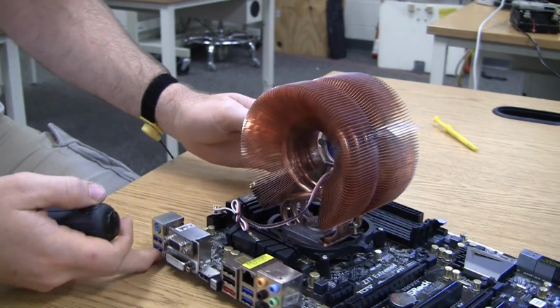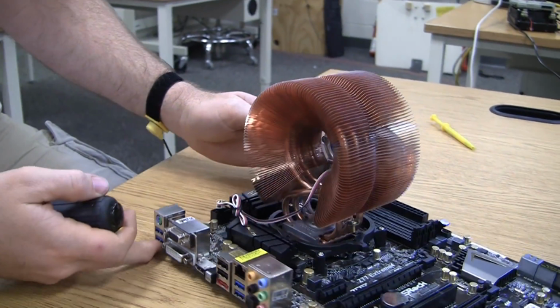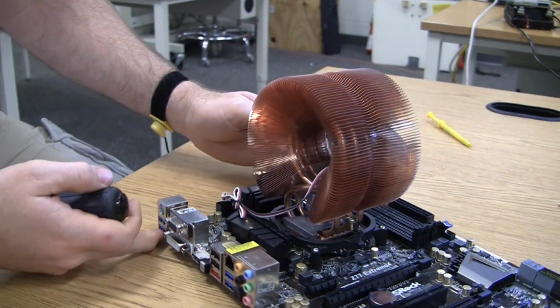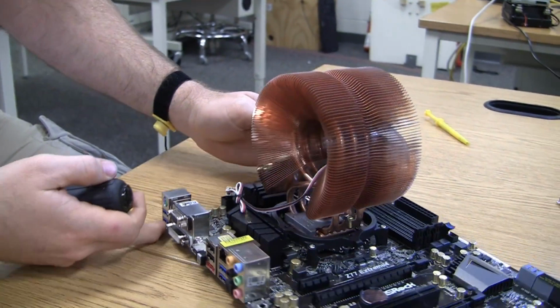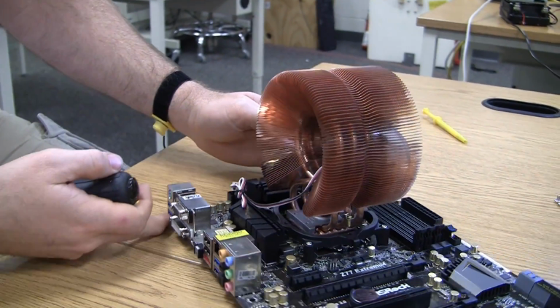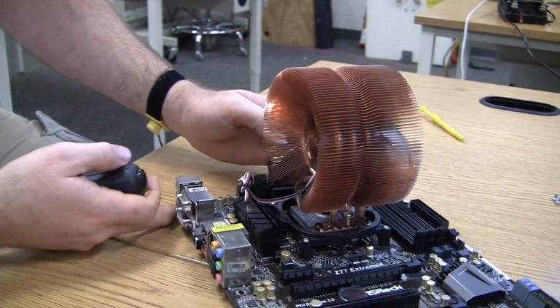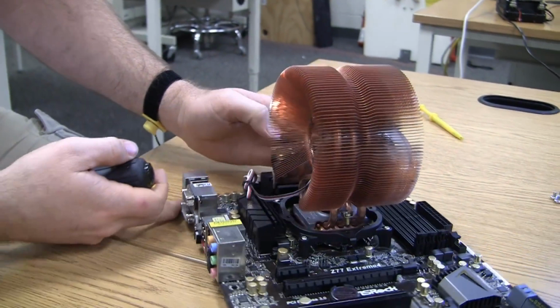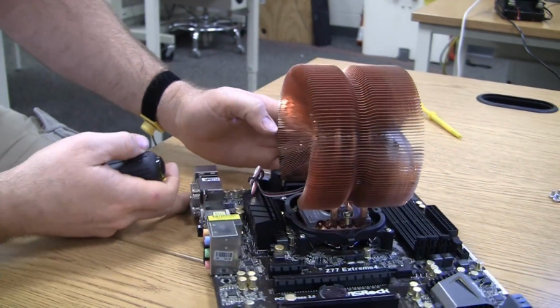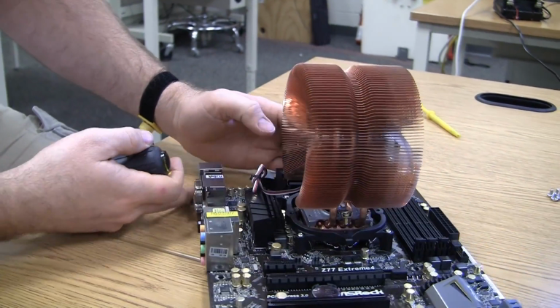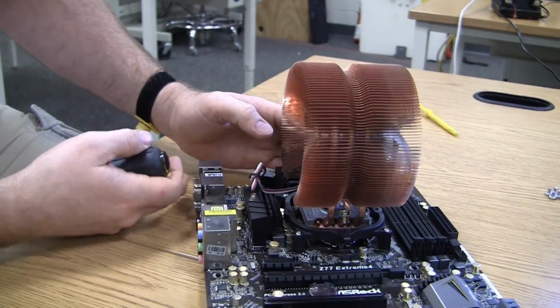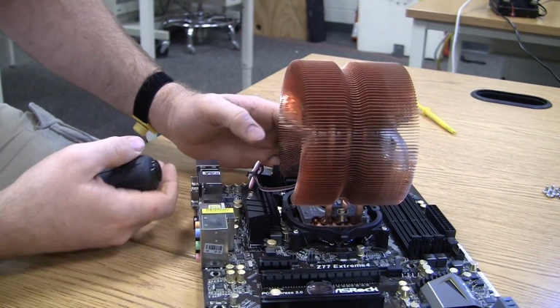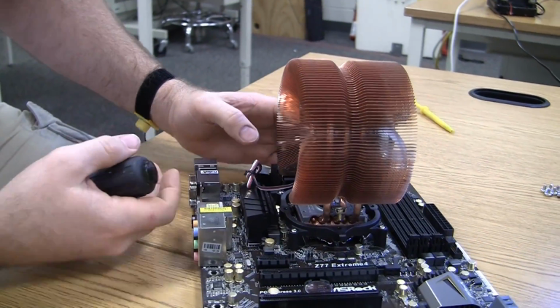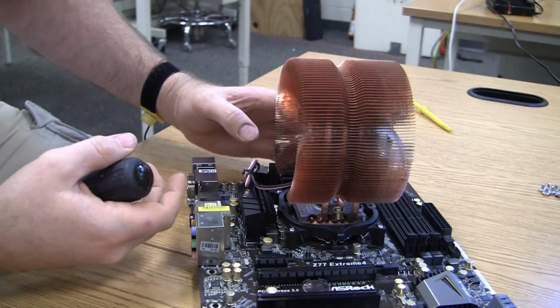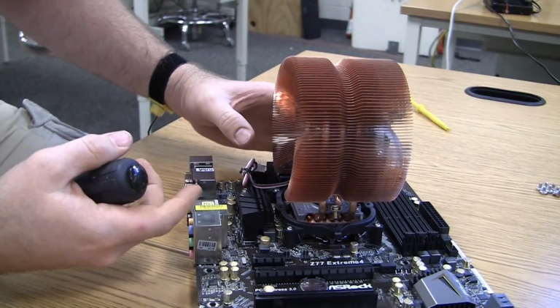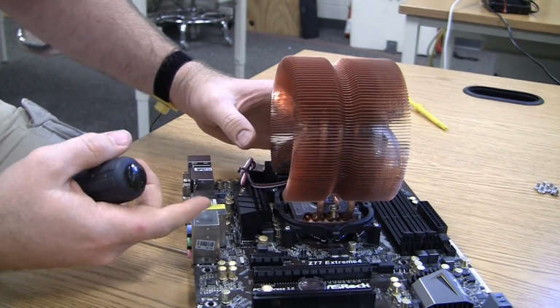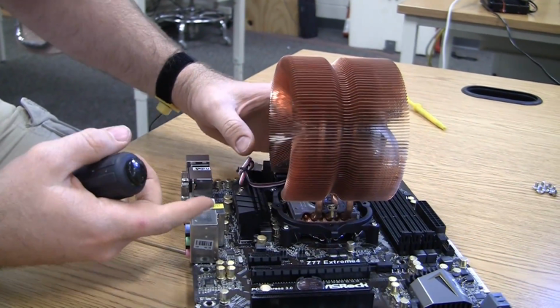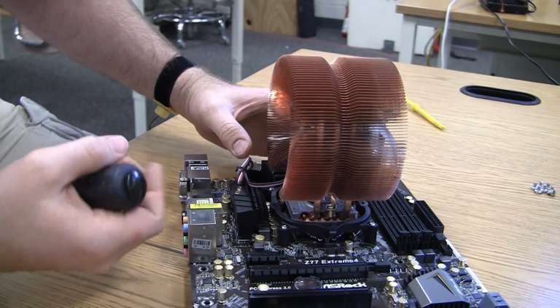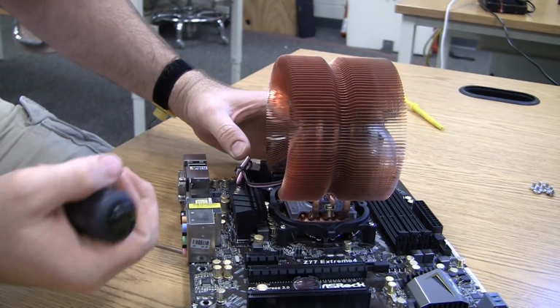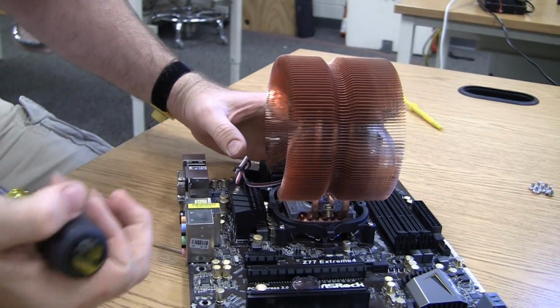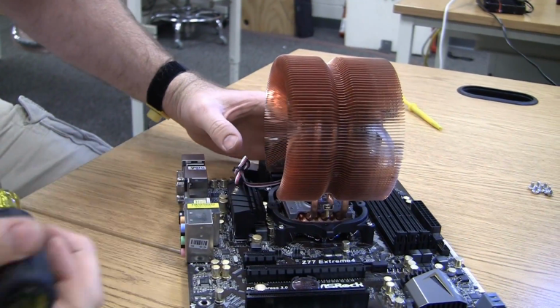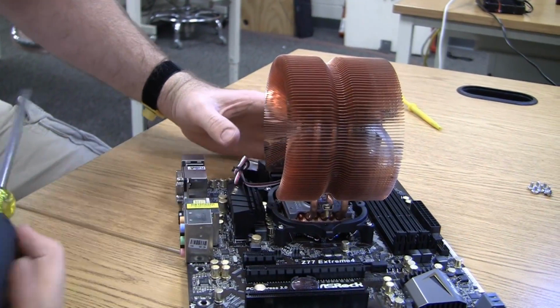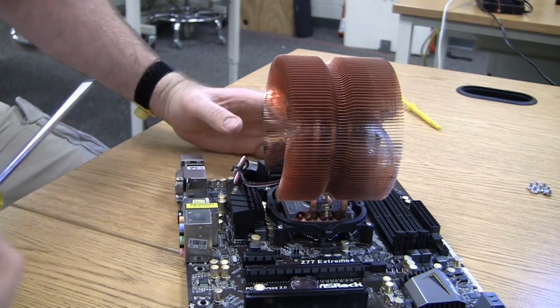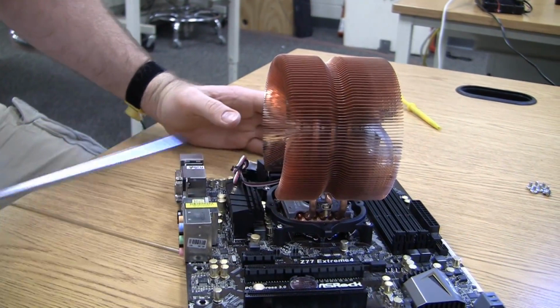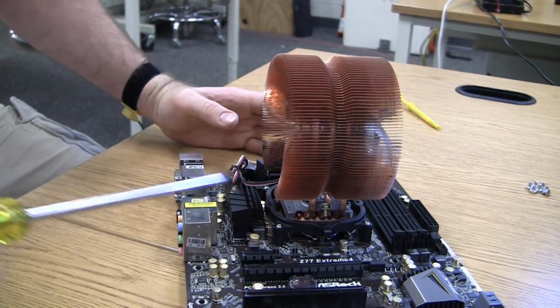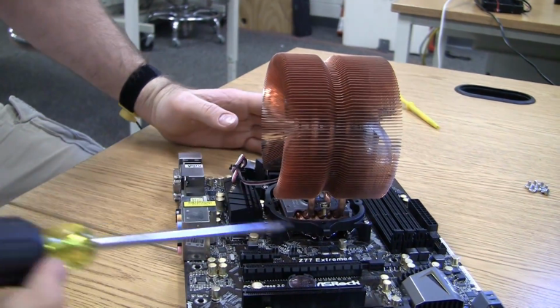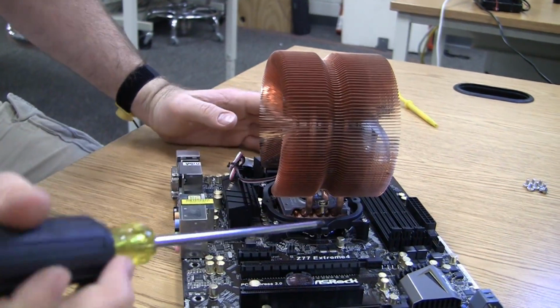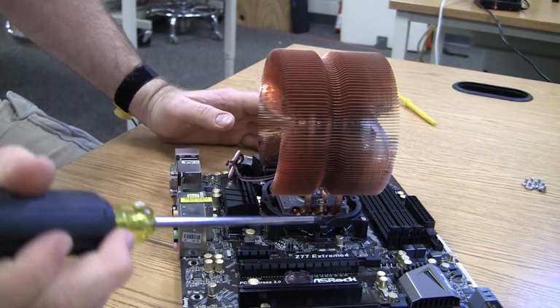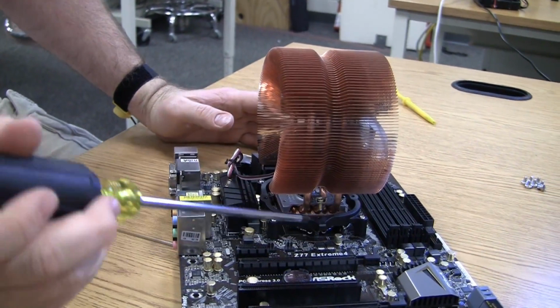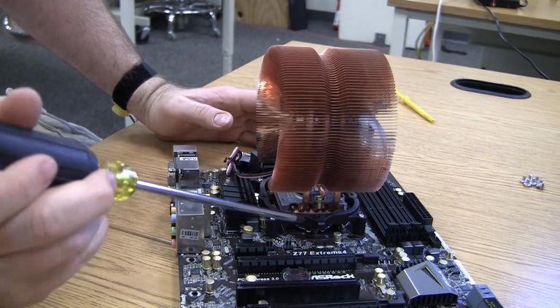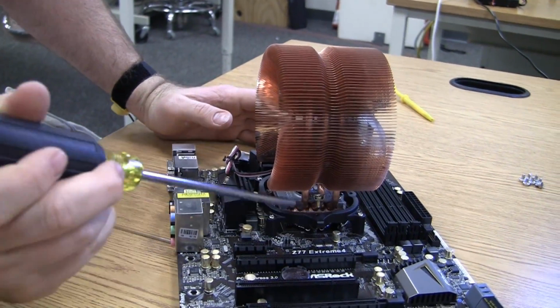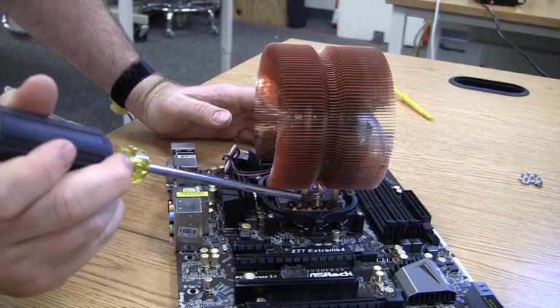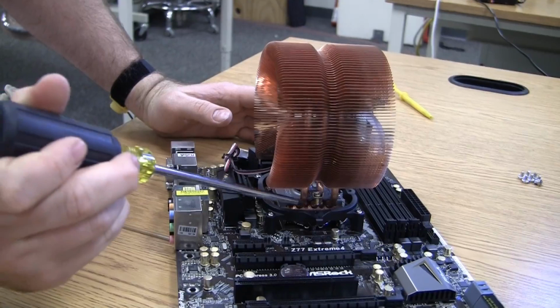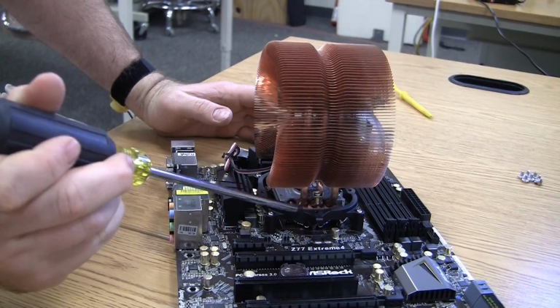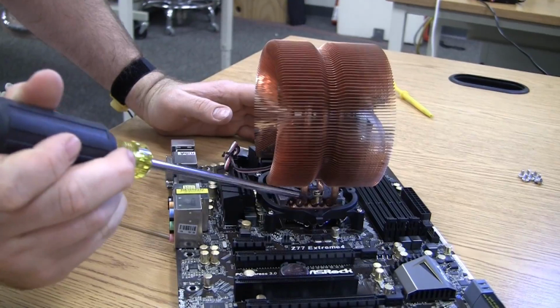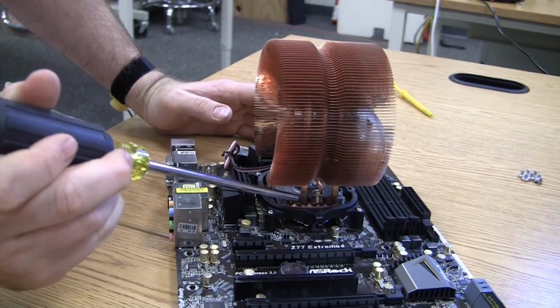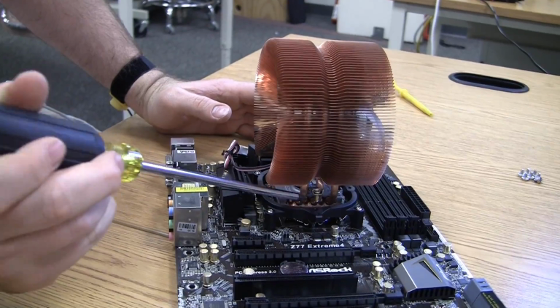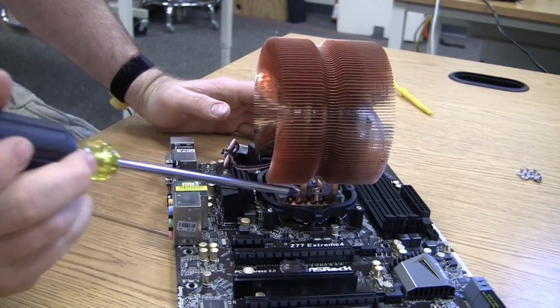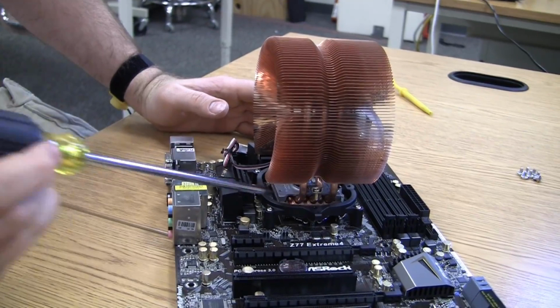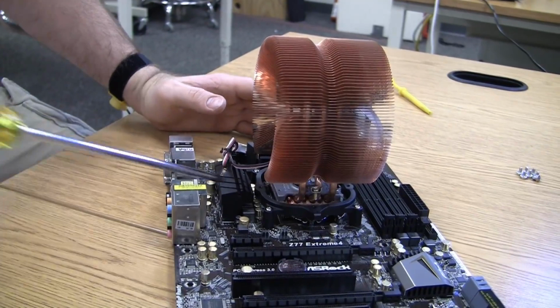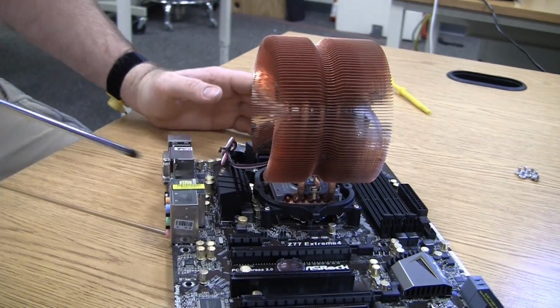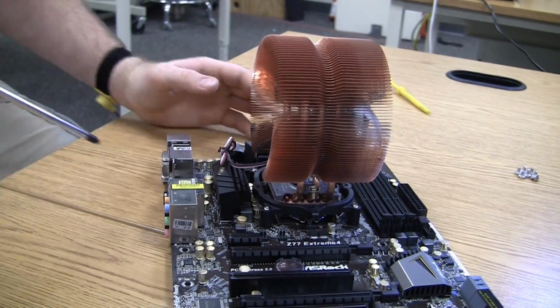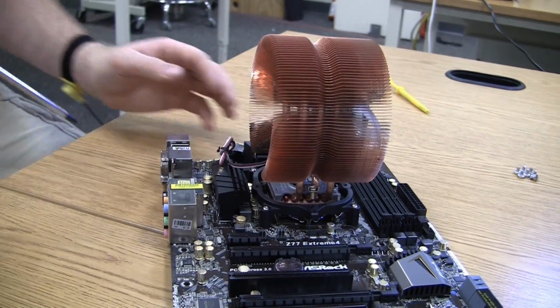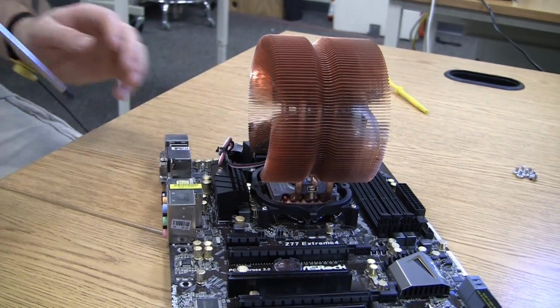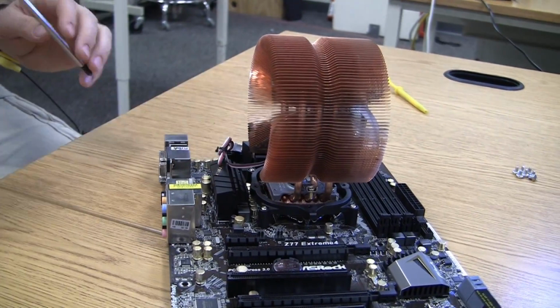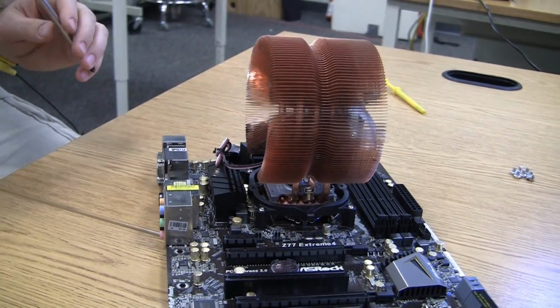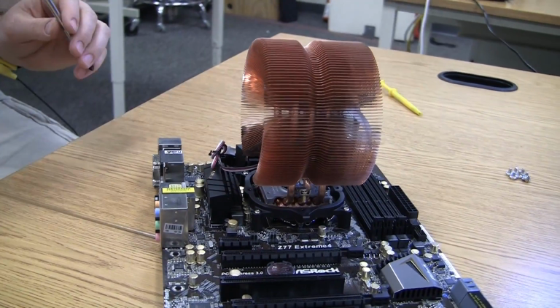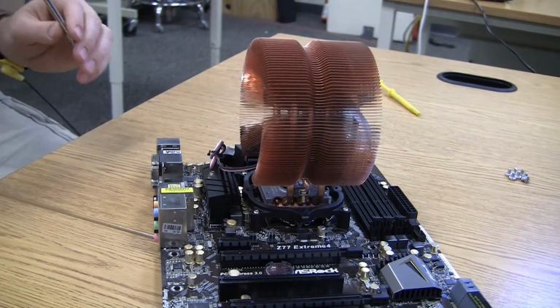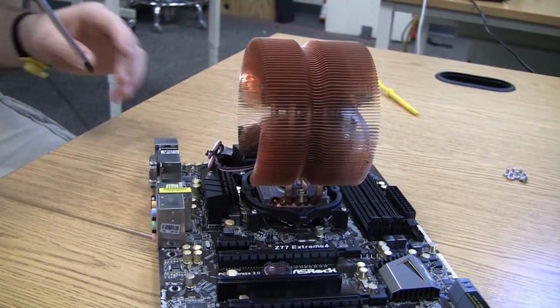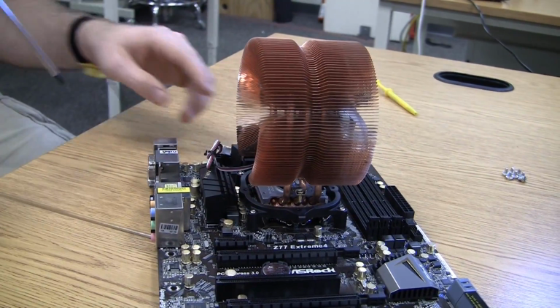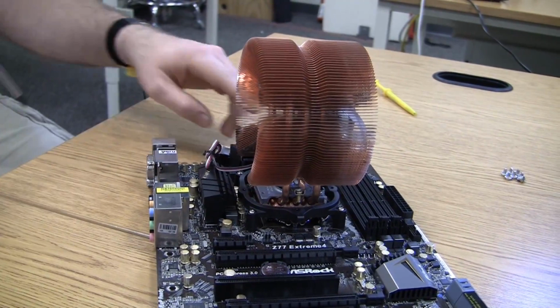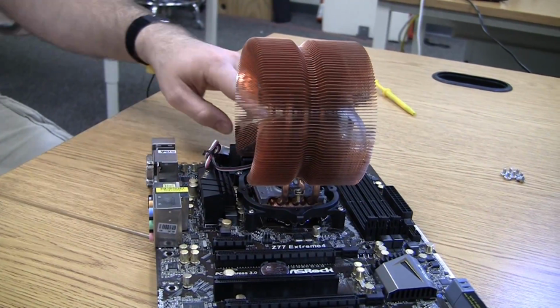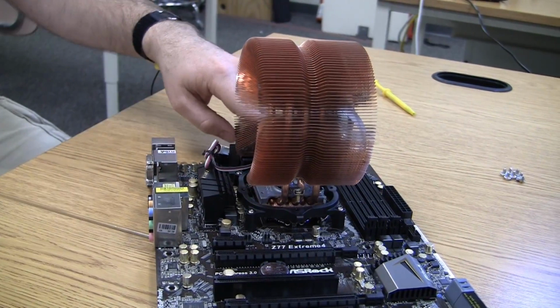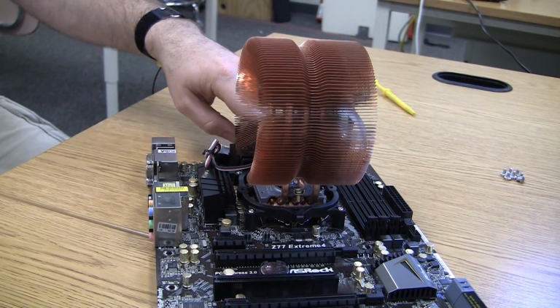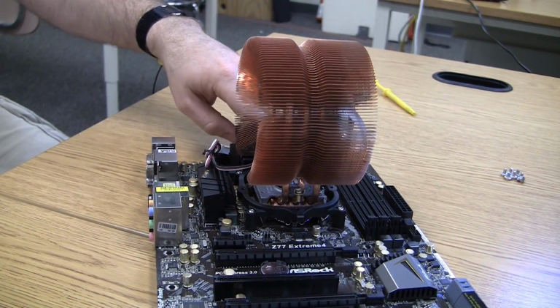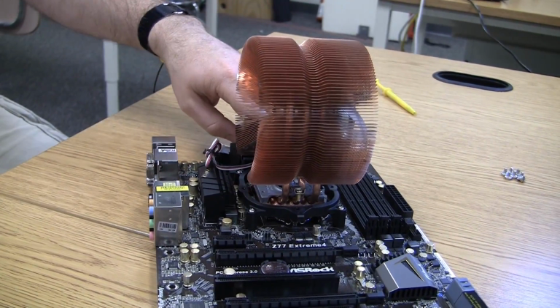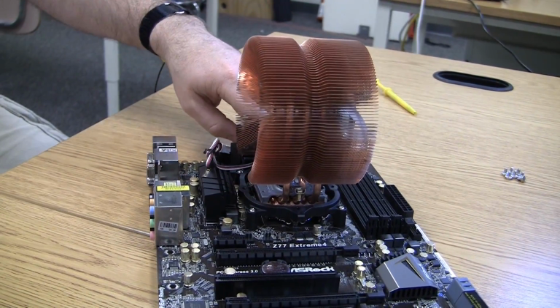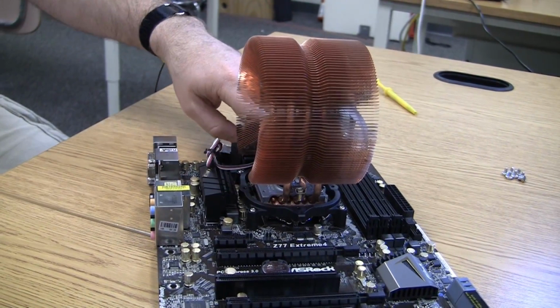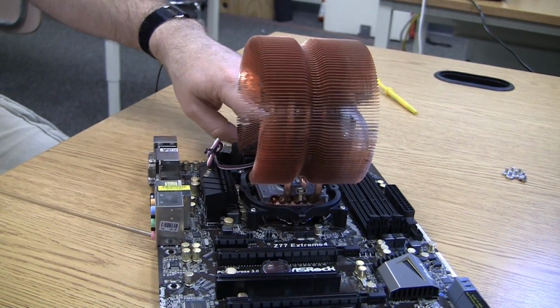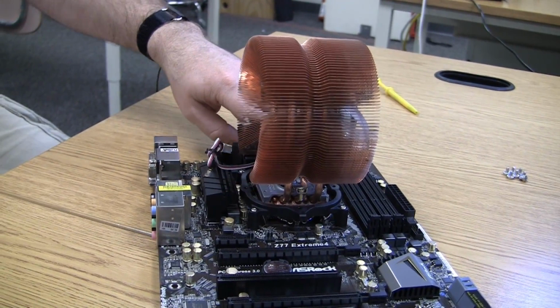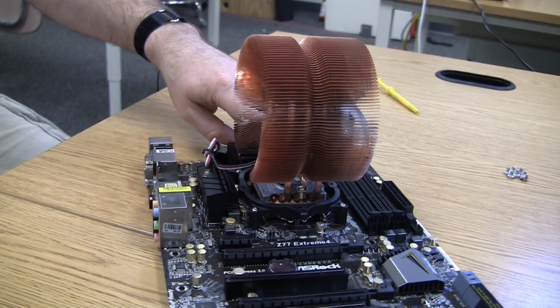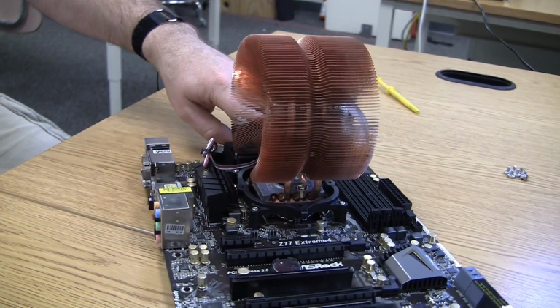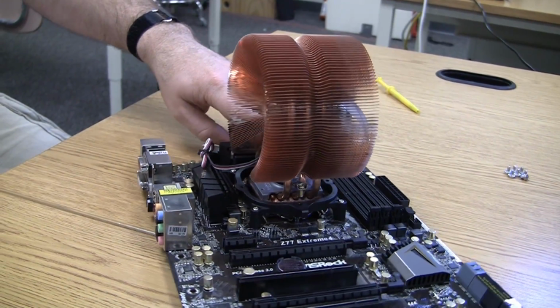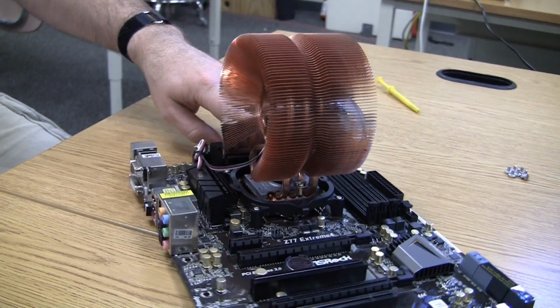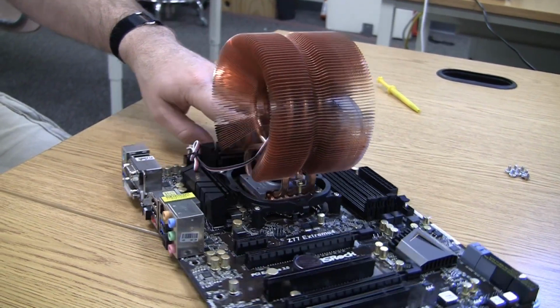You may need to warm up the thermal paste first in a cup of warm water if you have thermal paste that is very hard to work with.